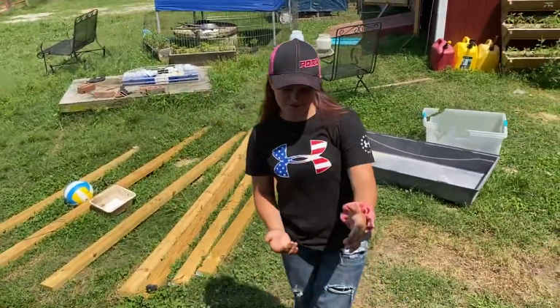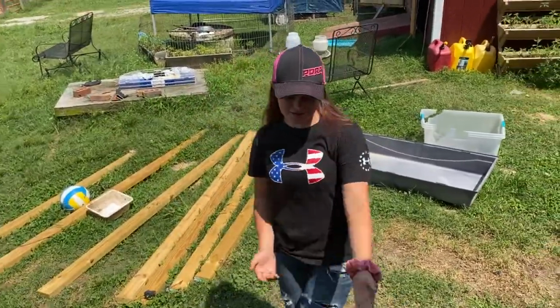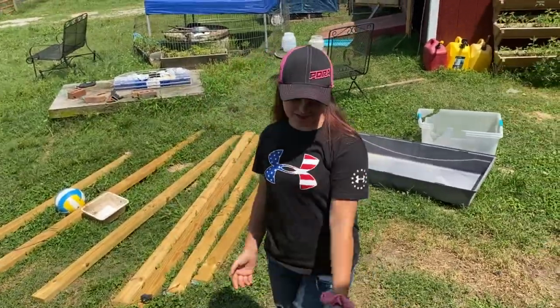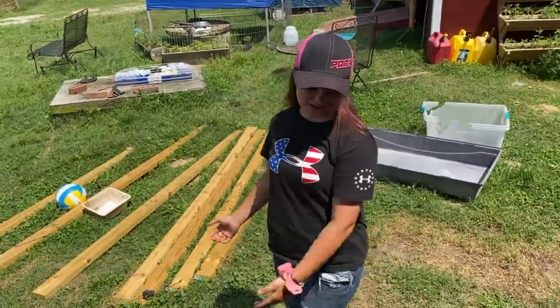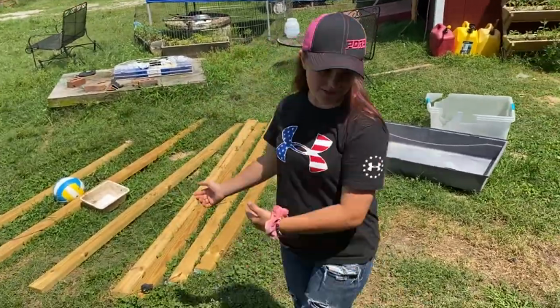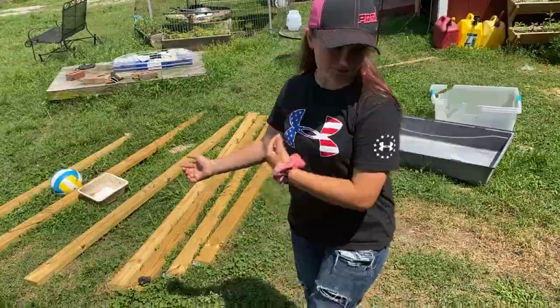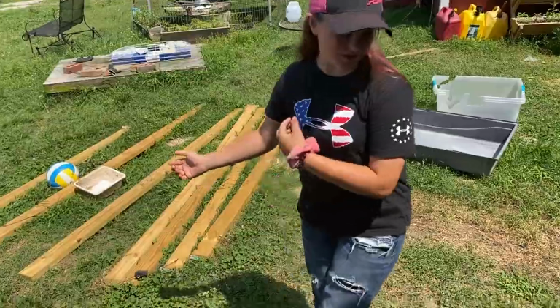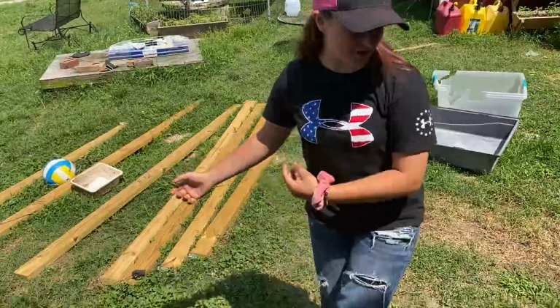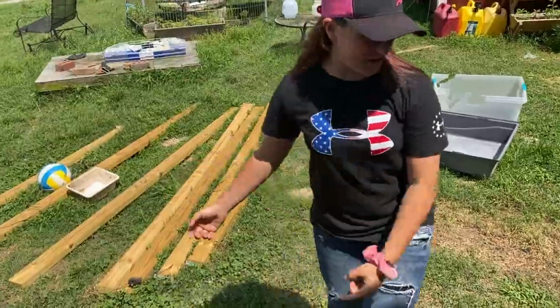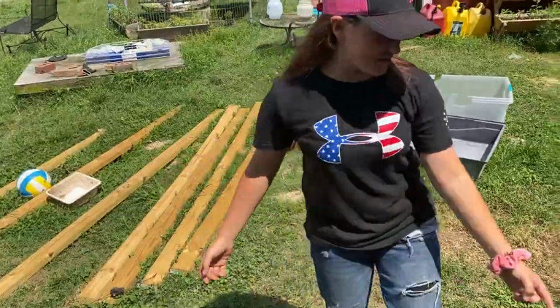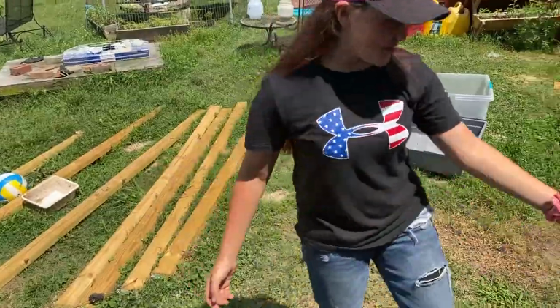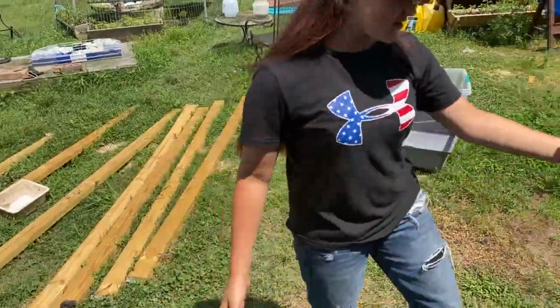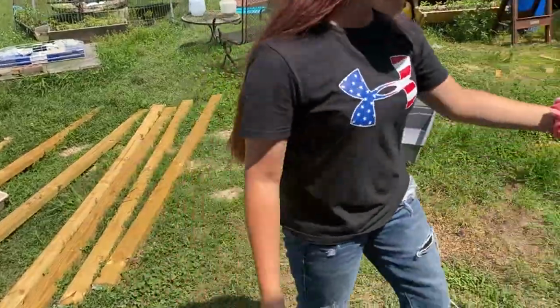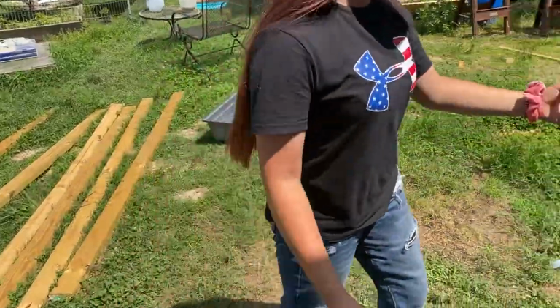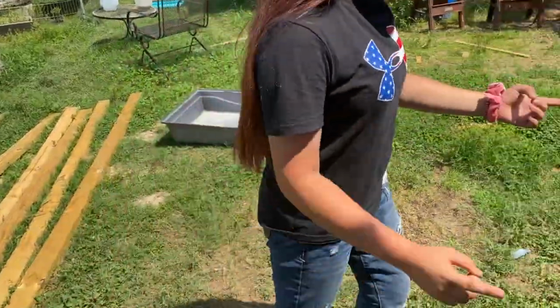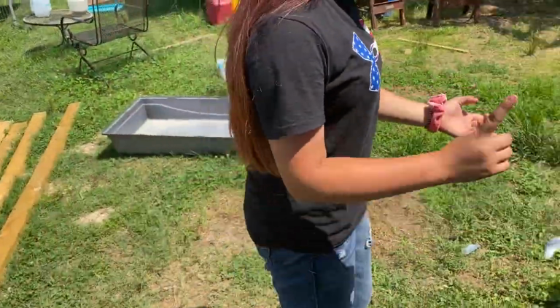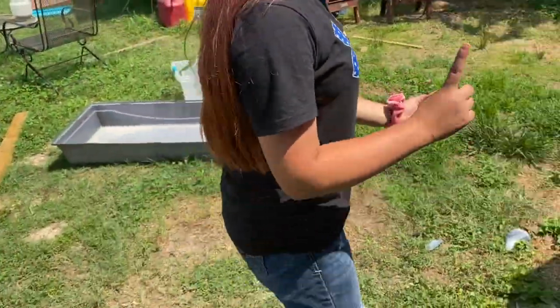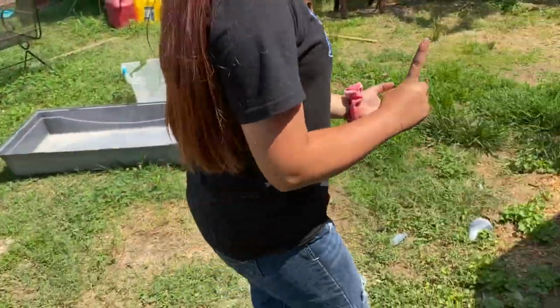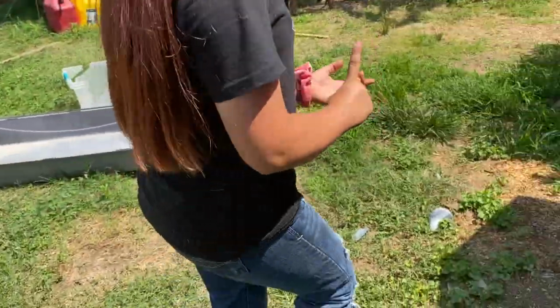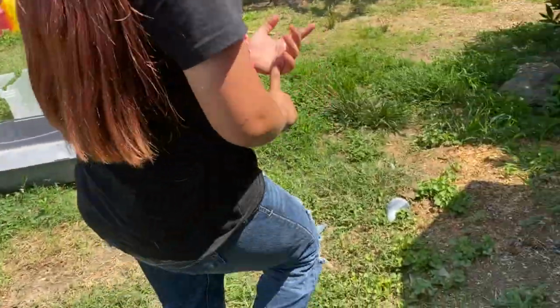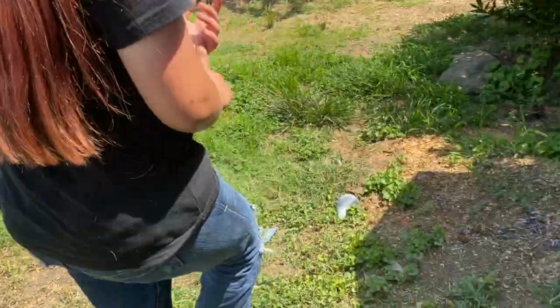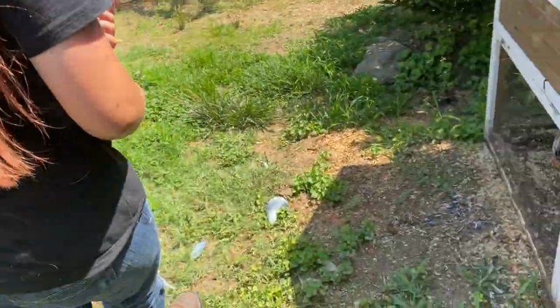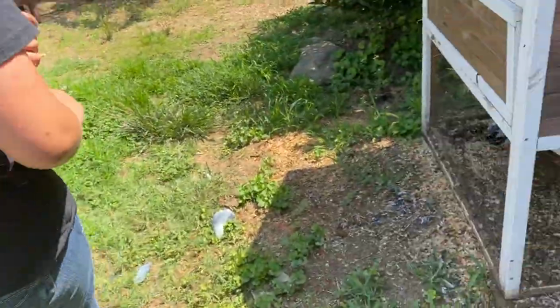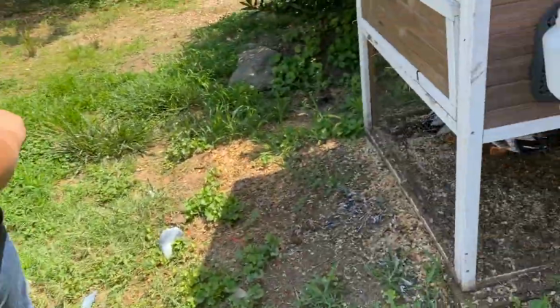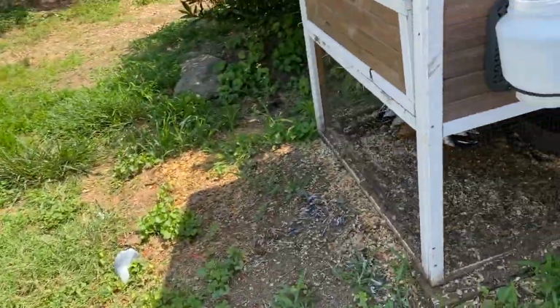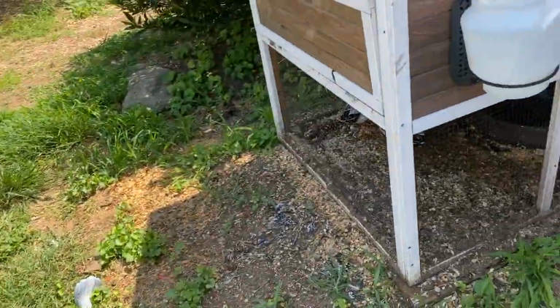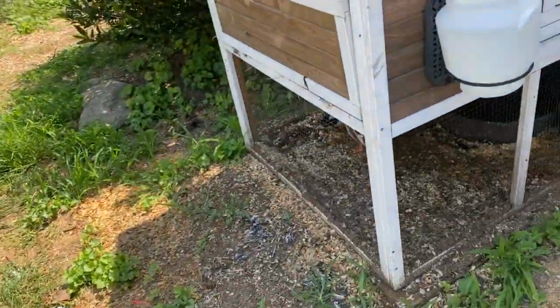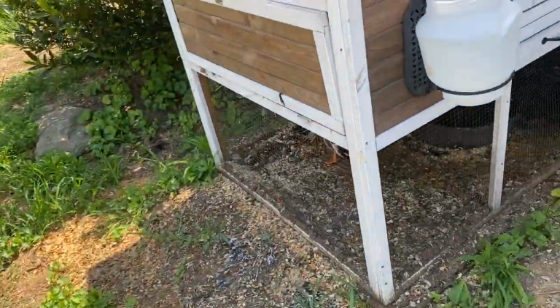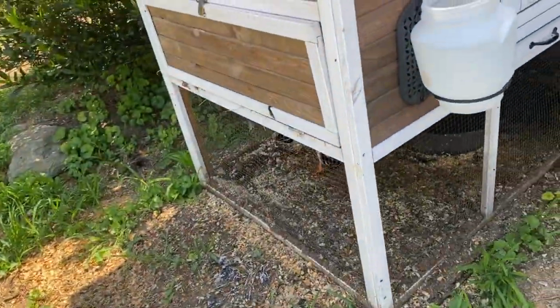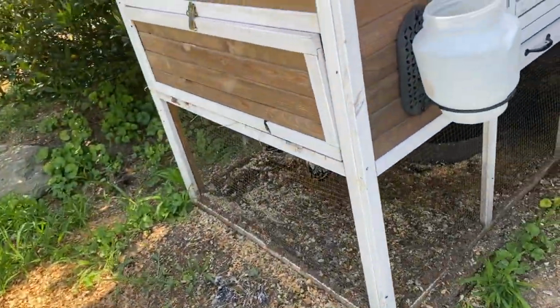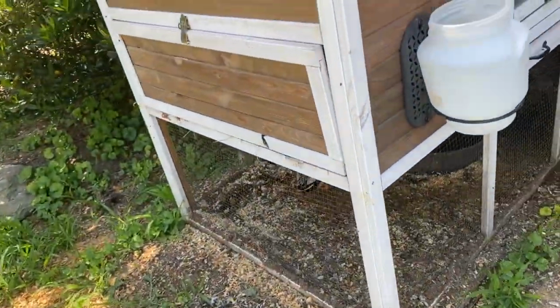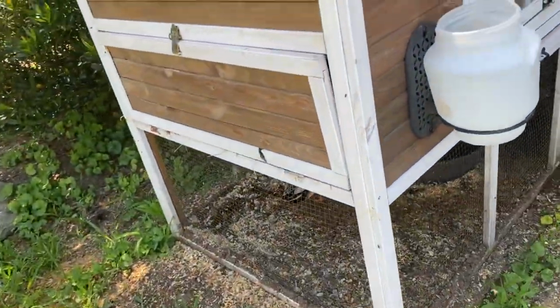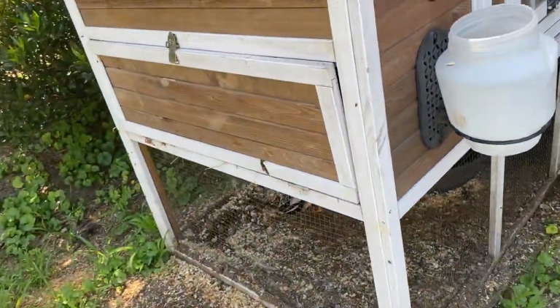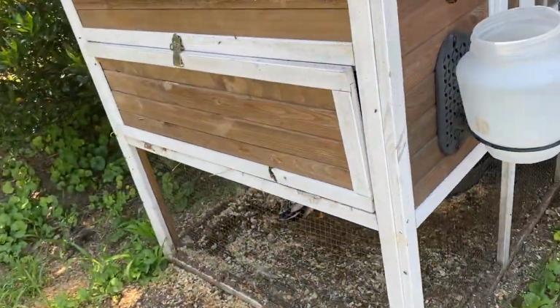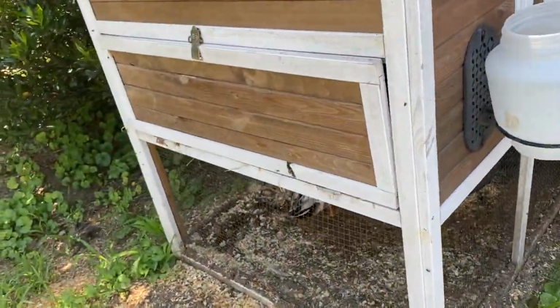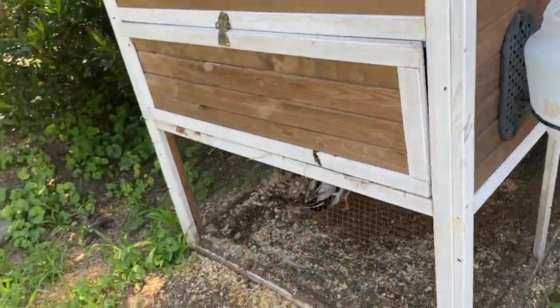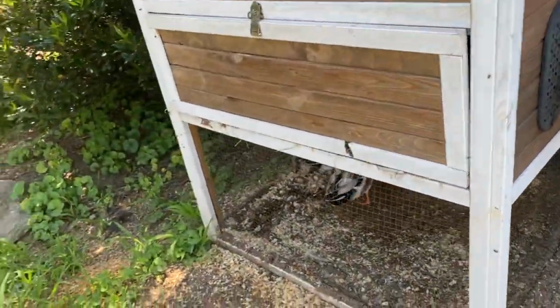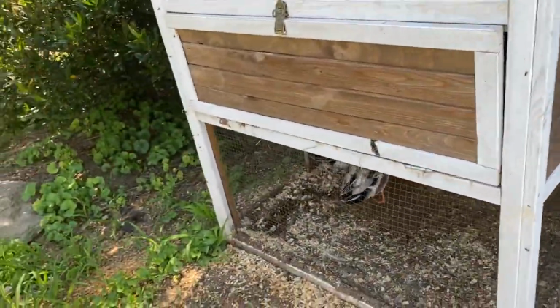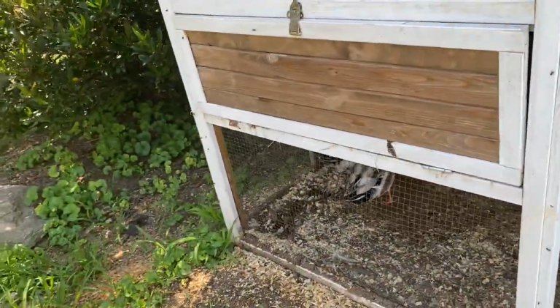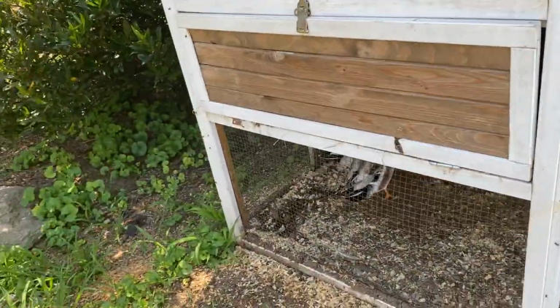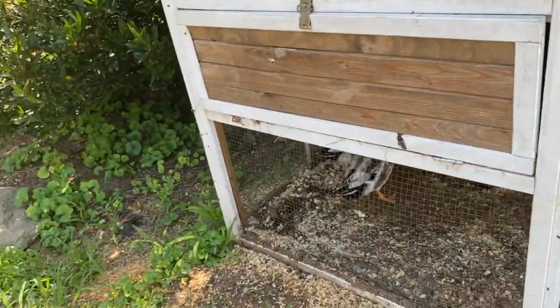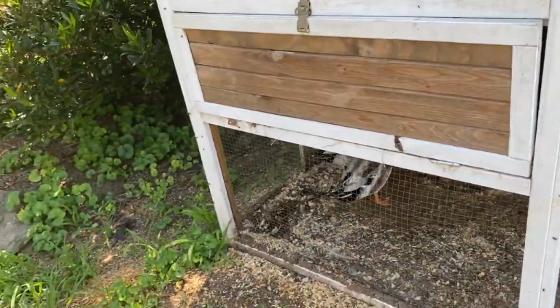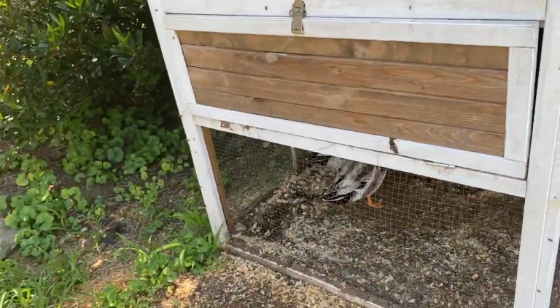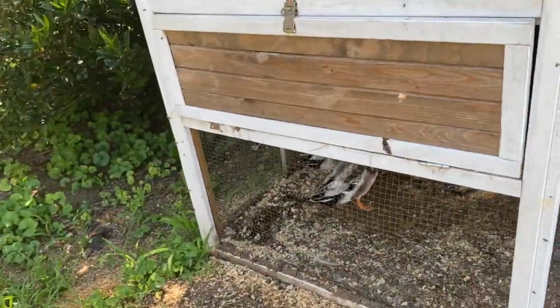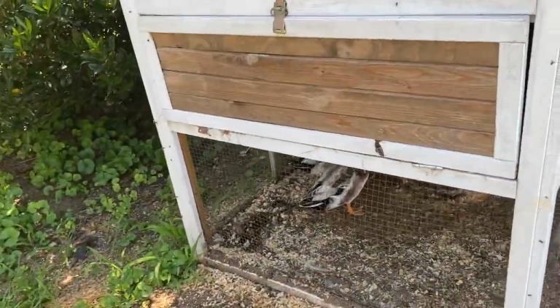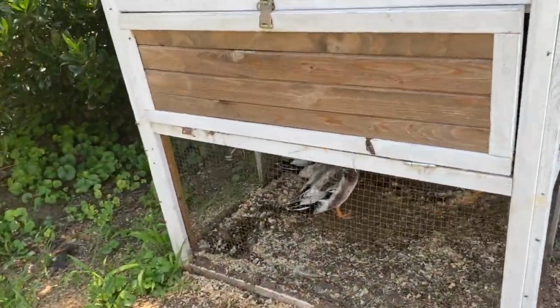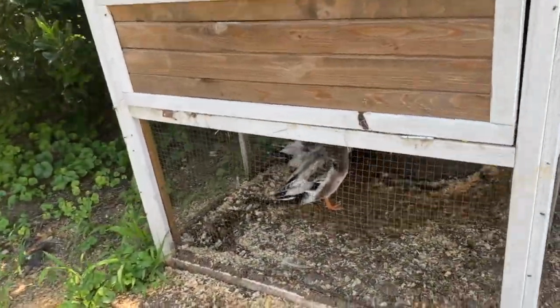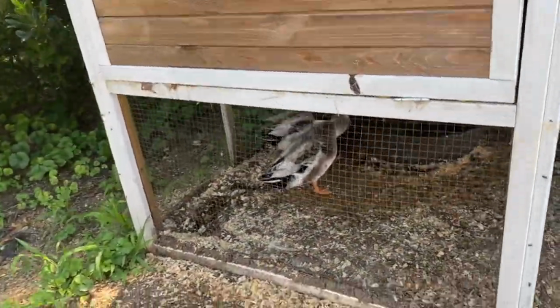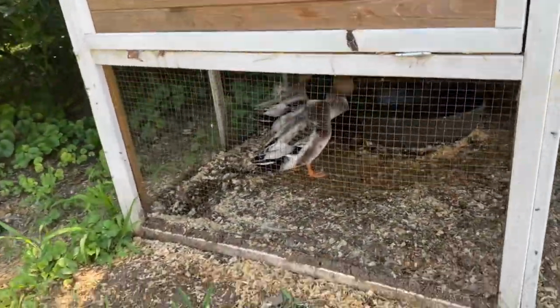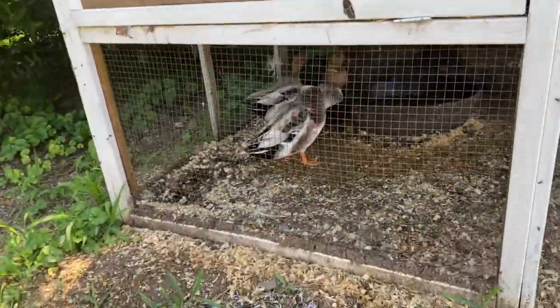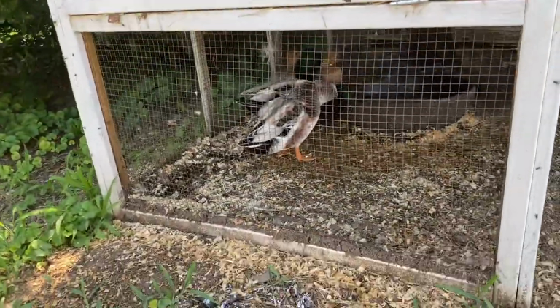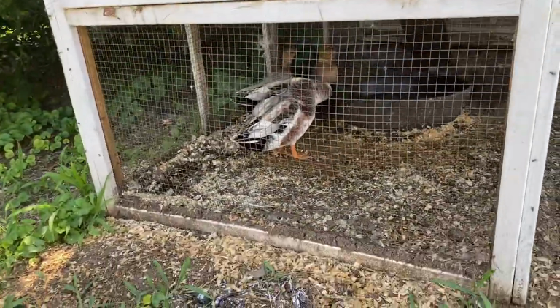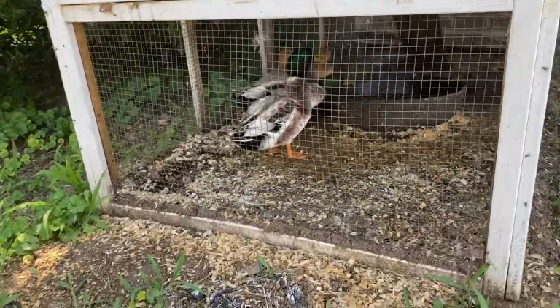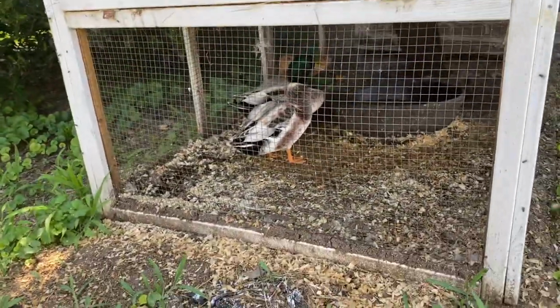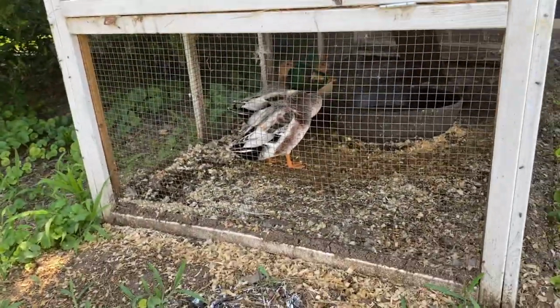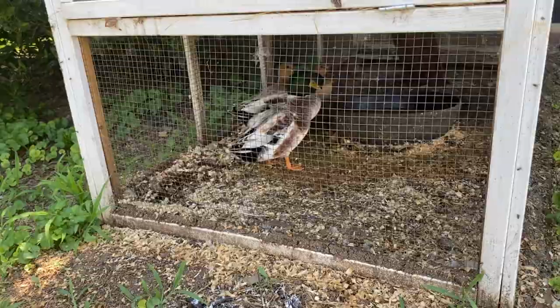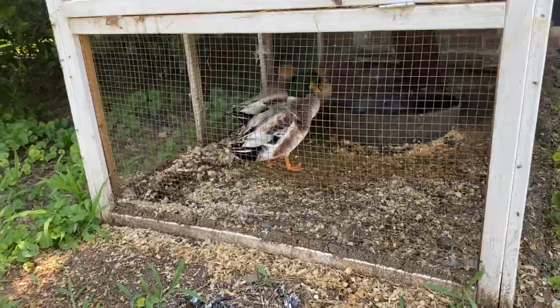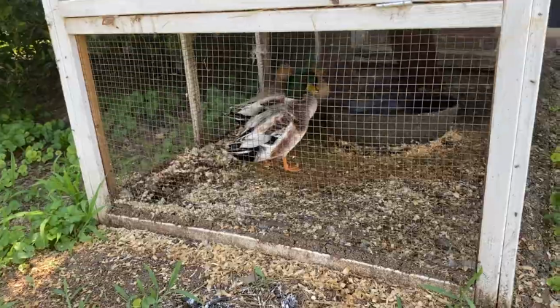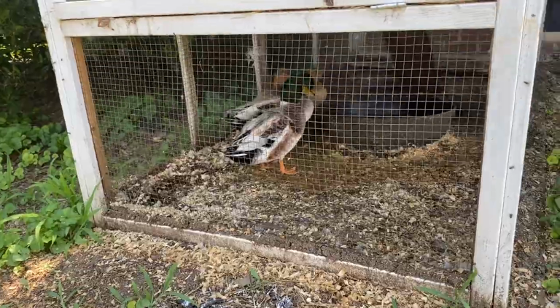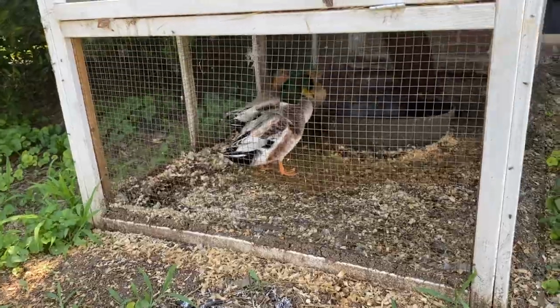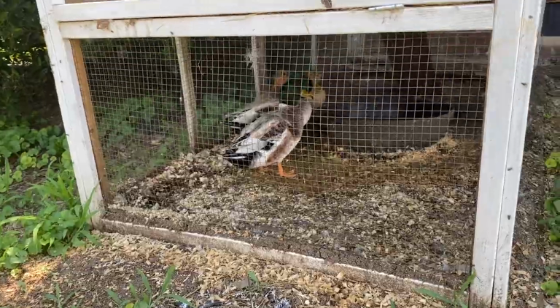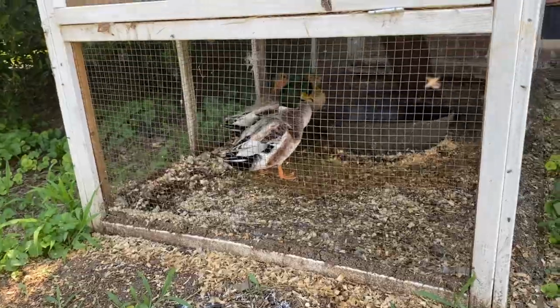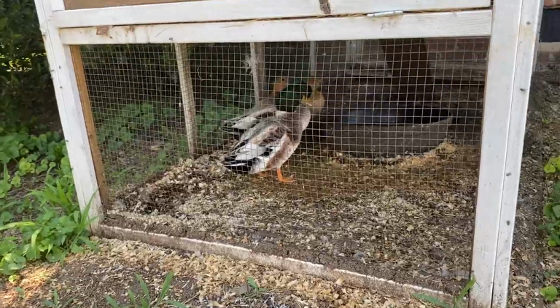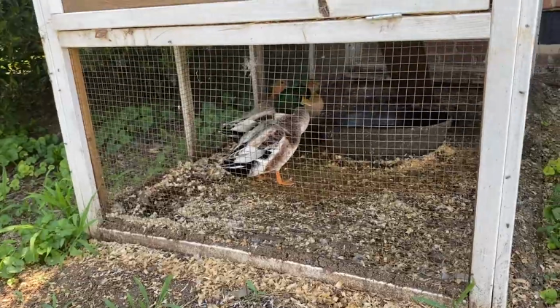If you come down the steps, you go to the ducks. There's Ace, Dolittle, and Jesse with an I and a Y.